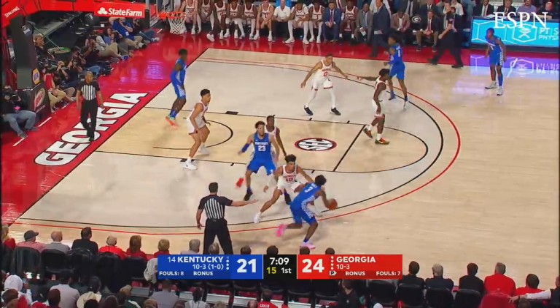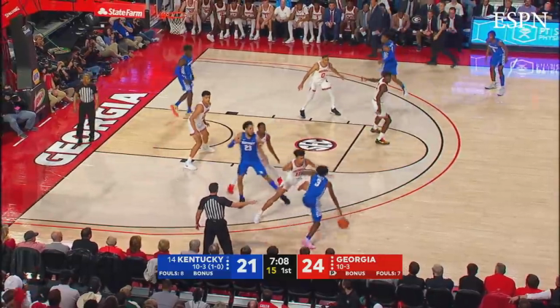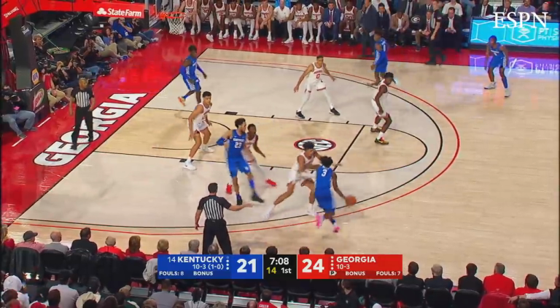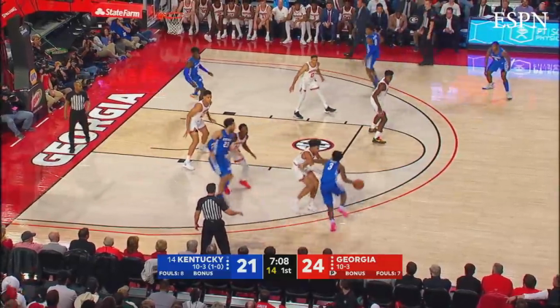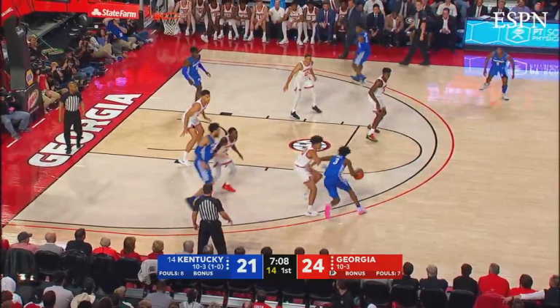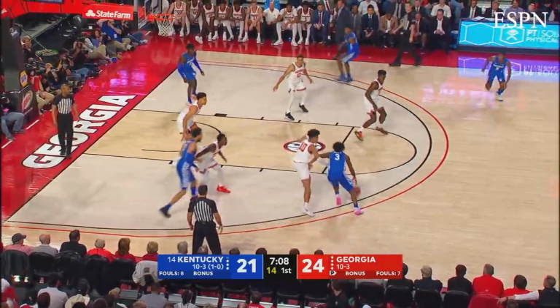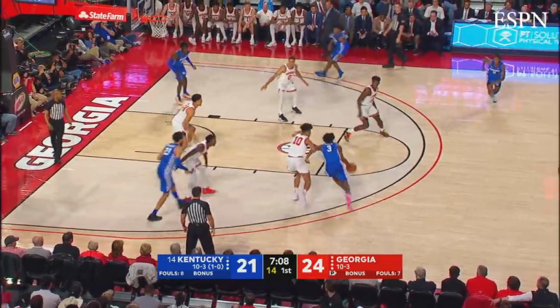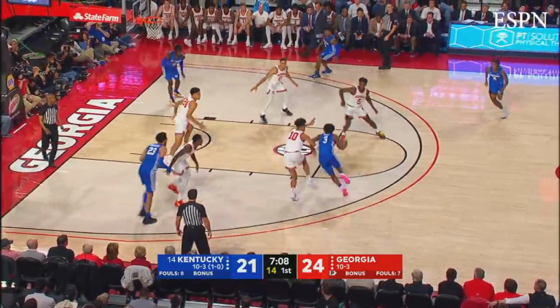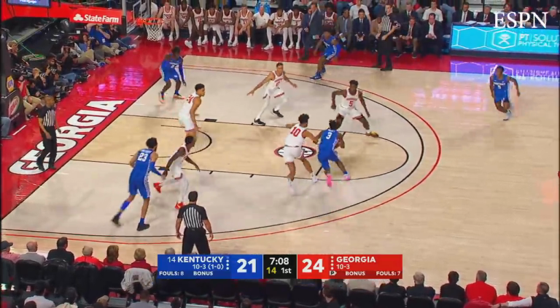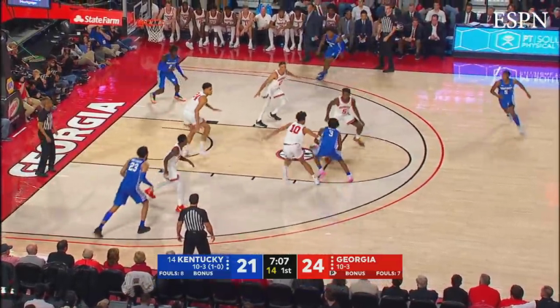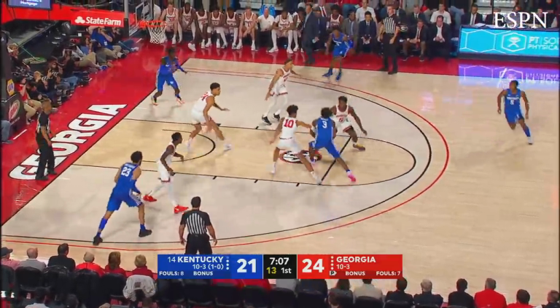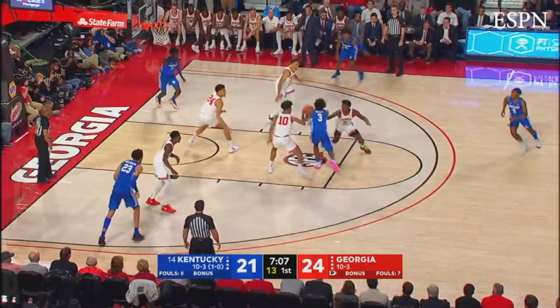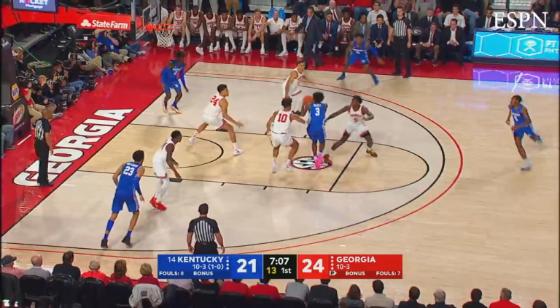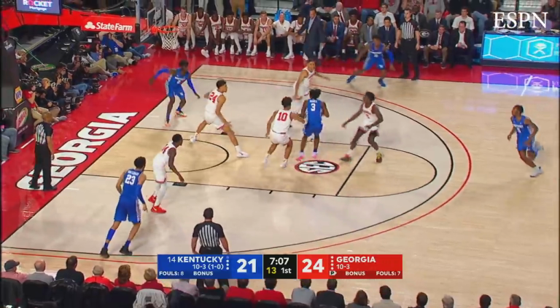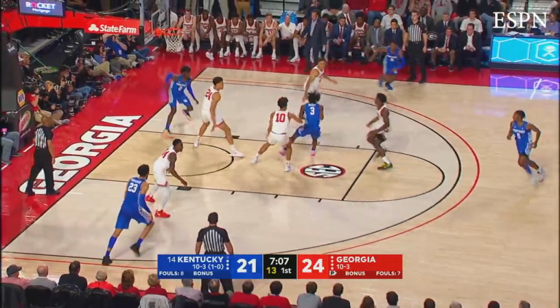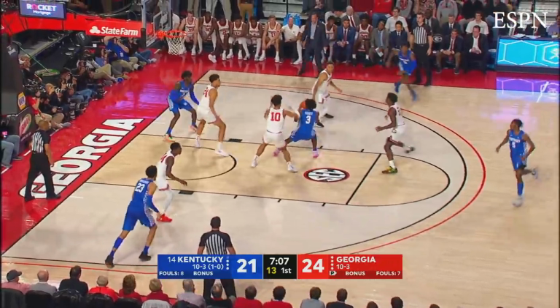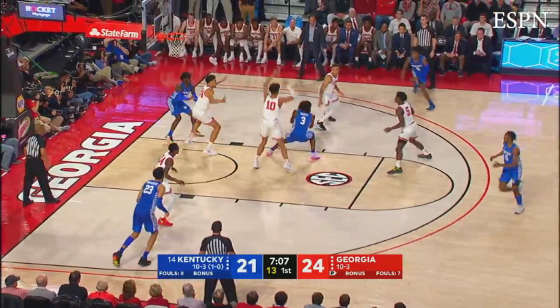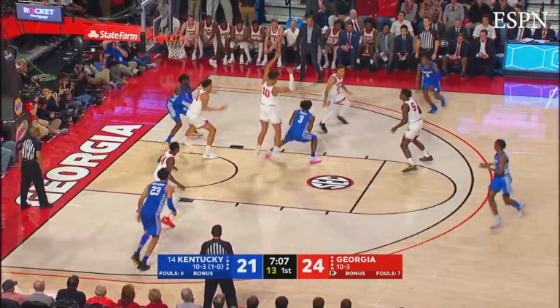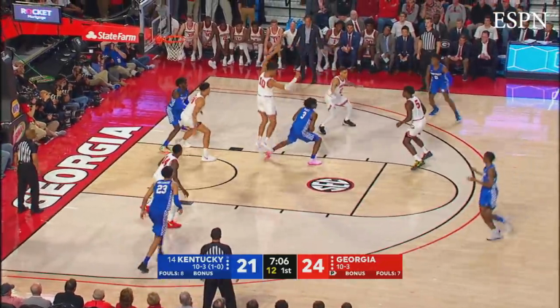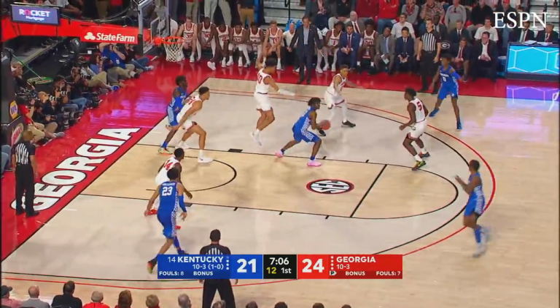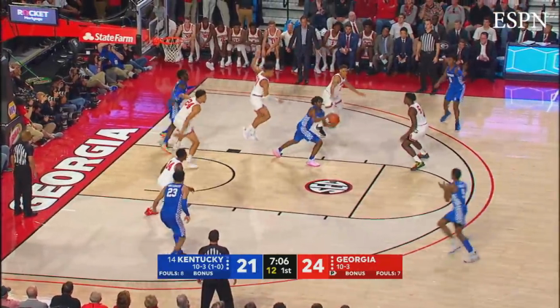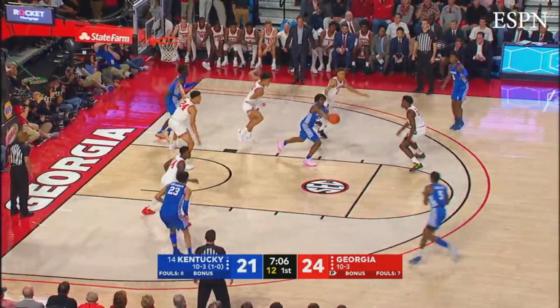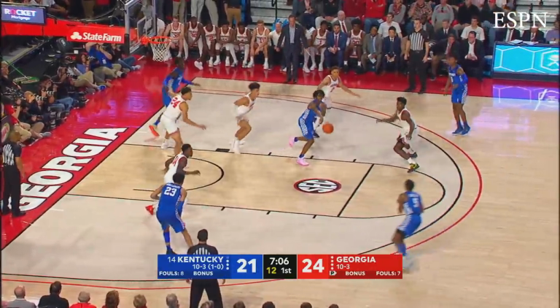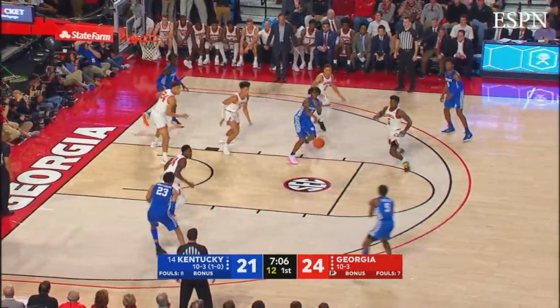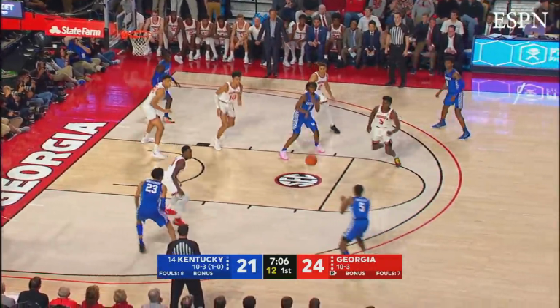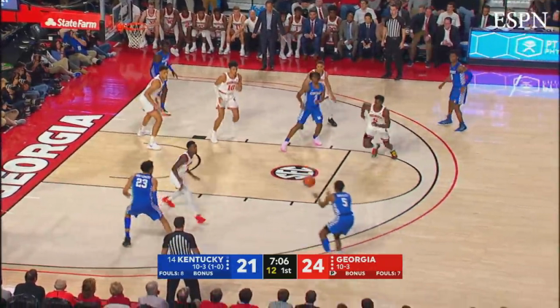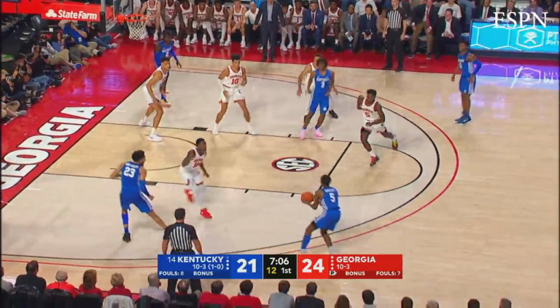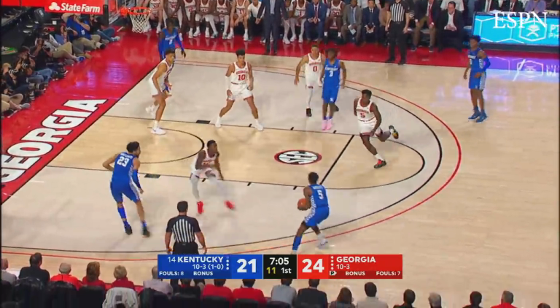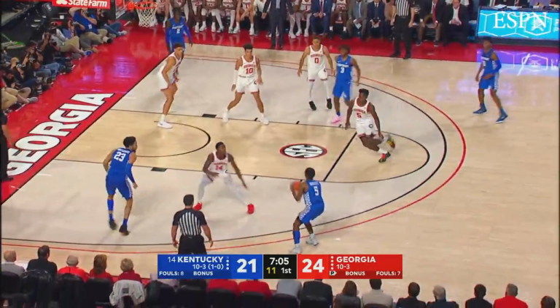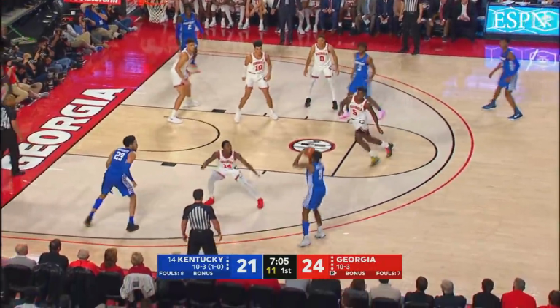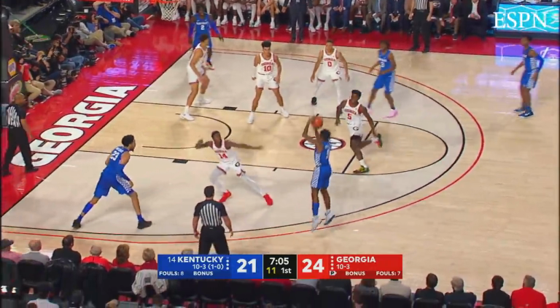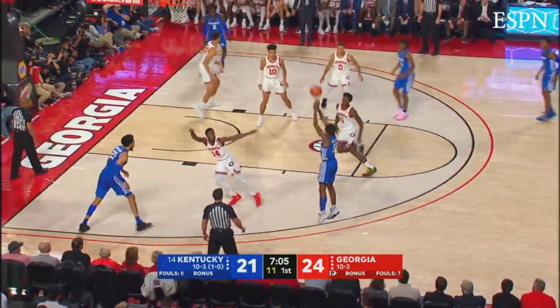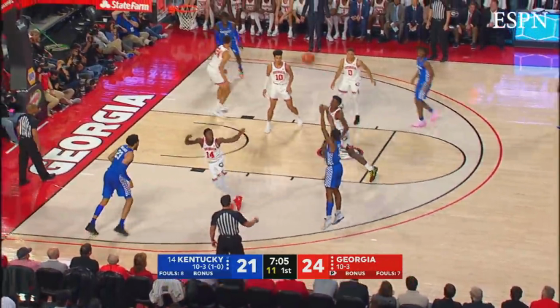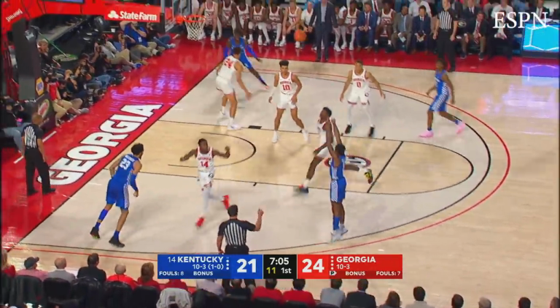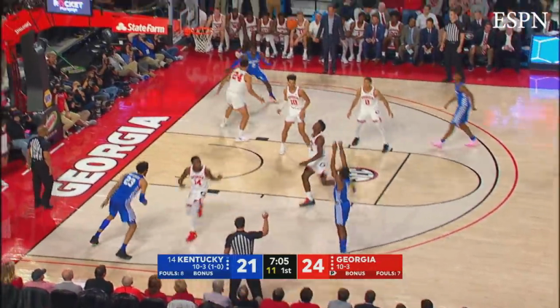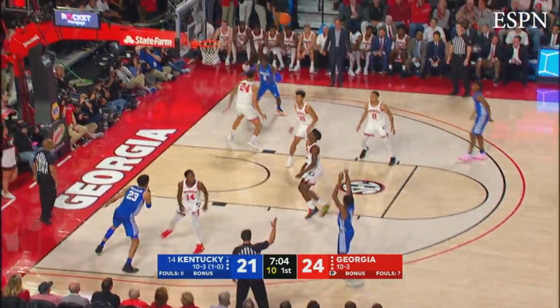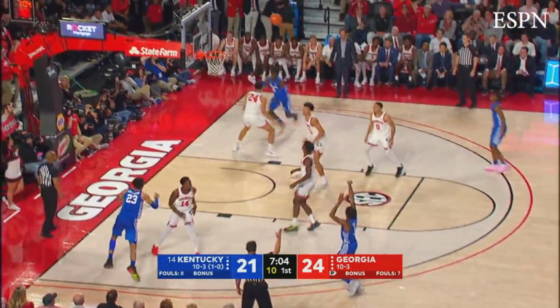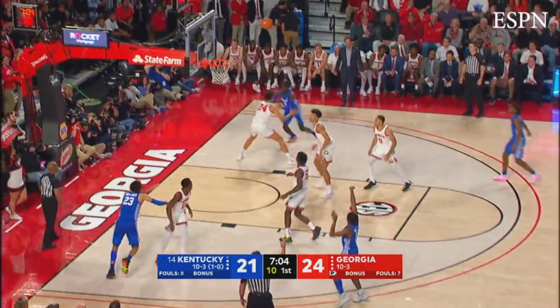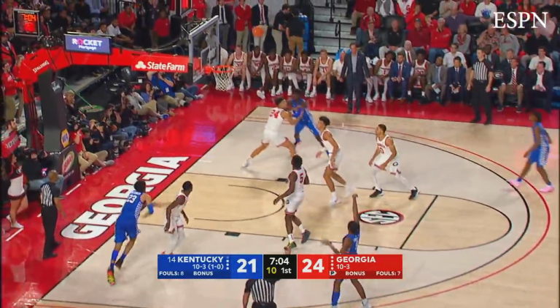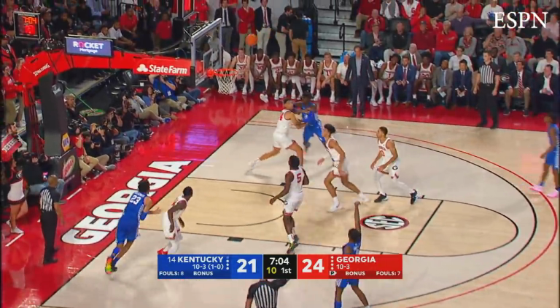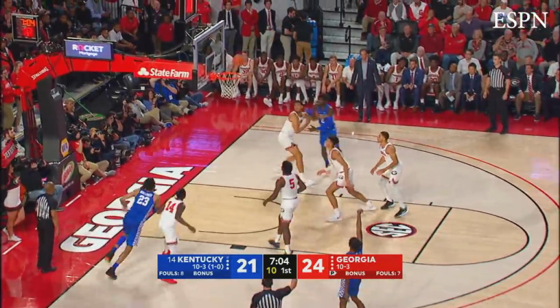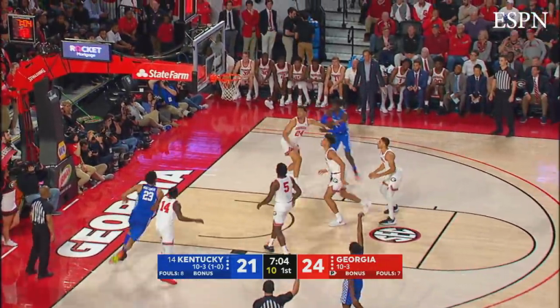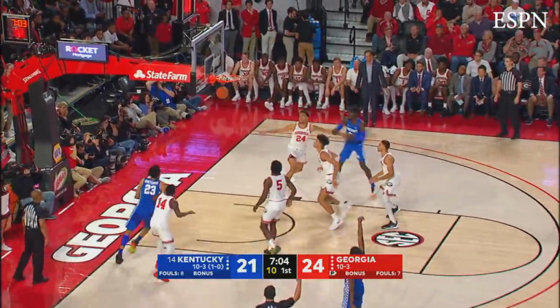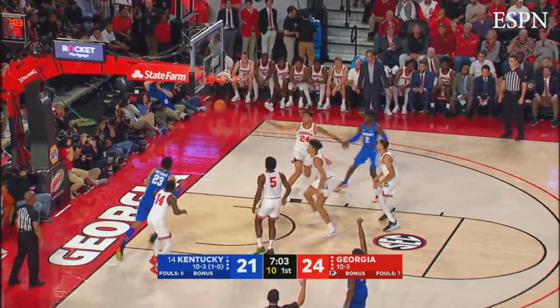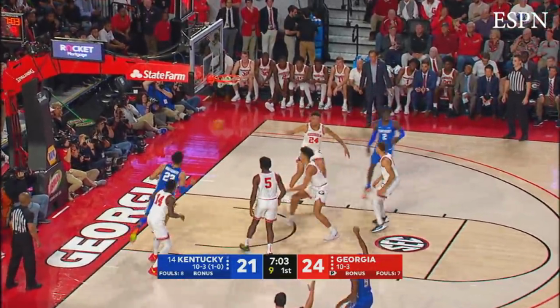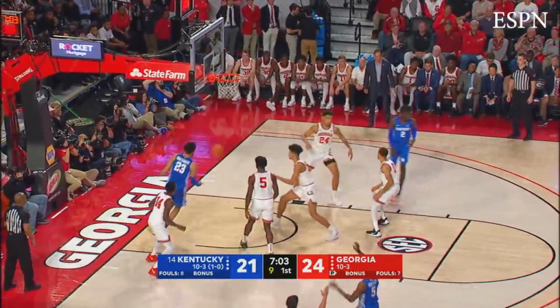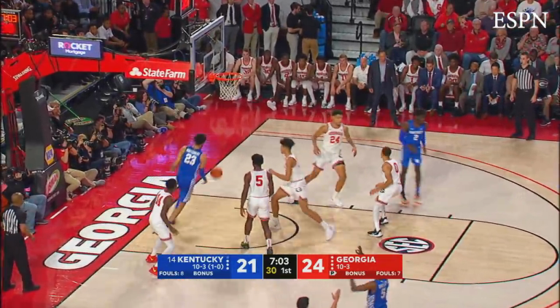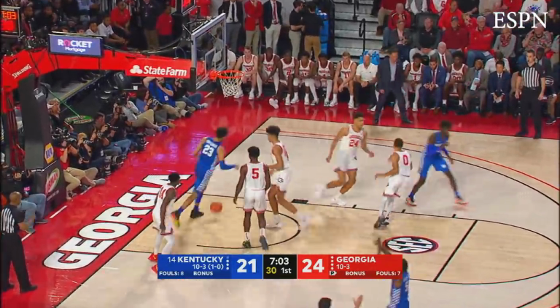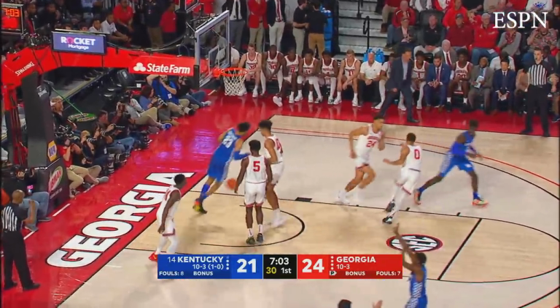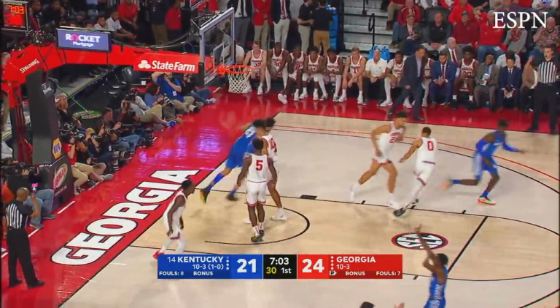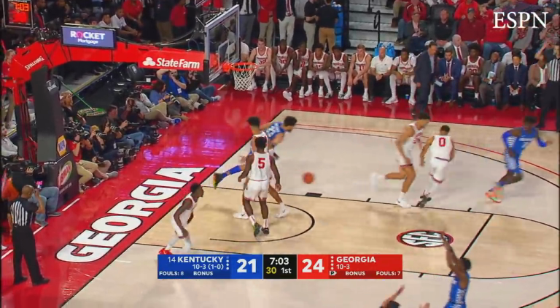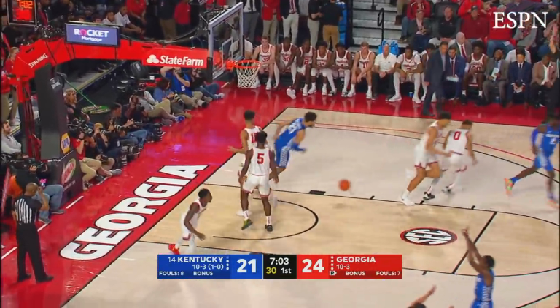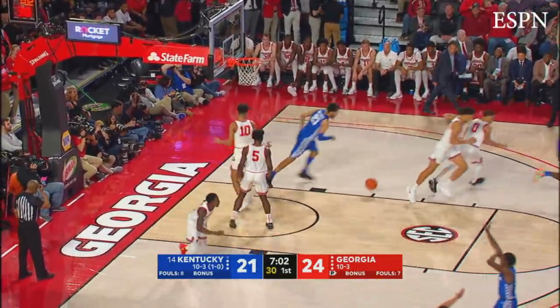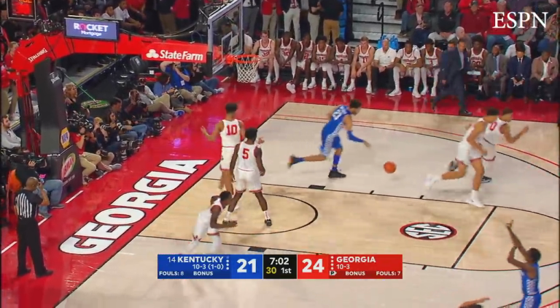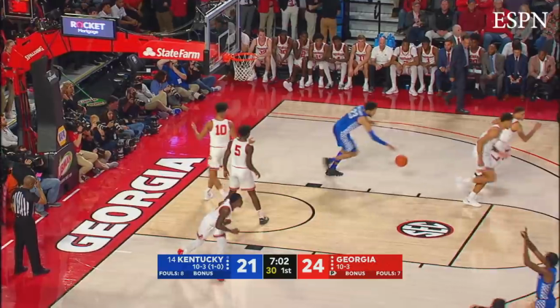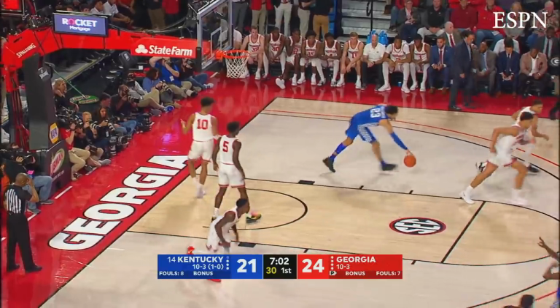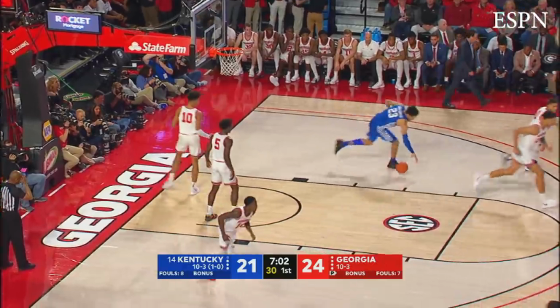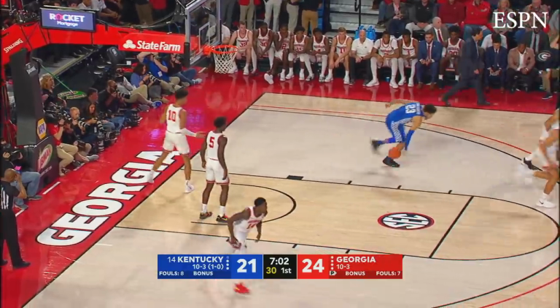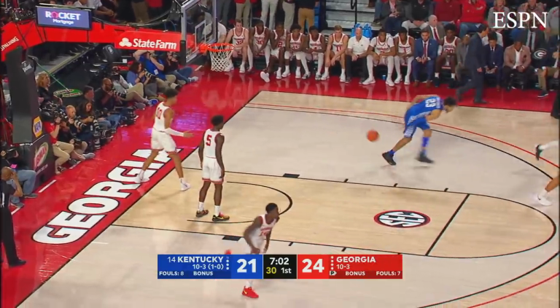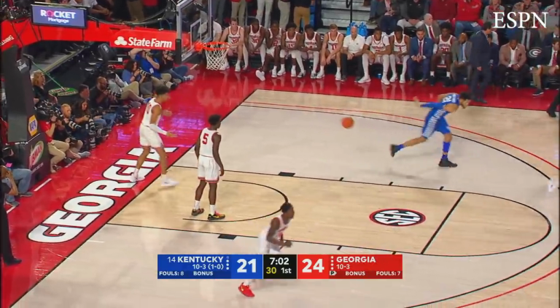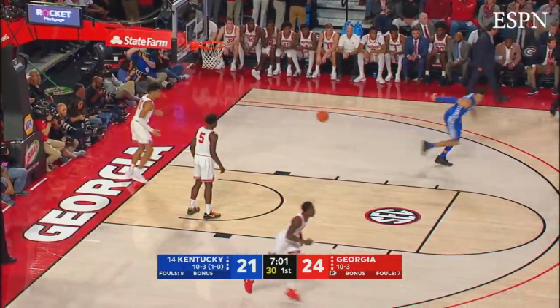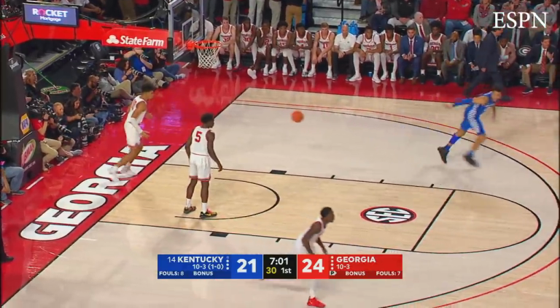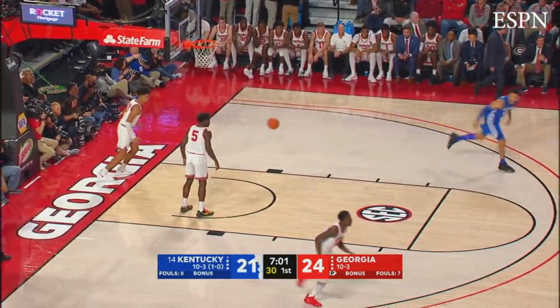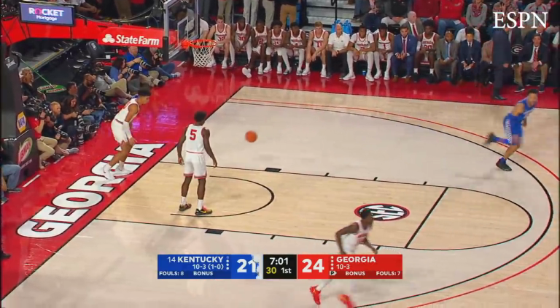Maxey holding the ball on his right hip, comes into the lane, jump stop, throws it out to Quickly — three ball, left side, good for Emmanuel Quickly!